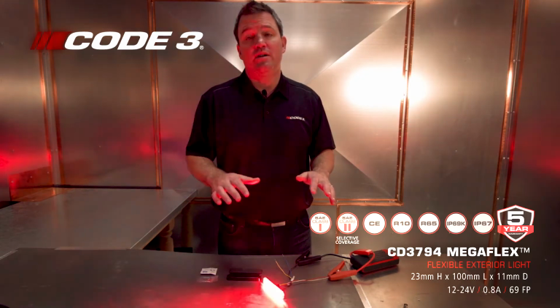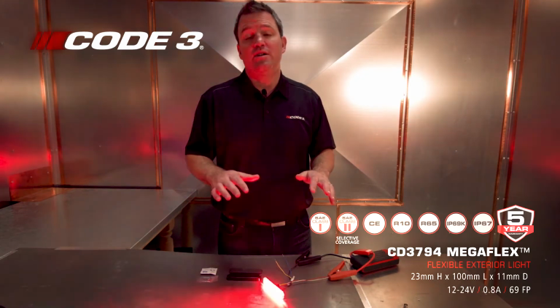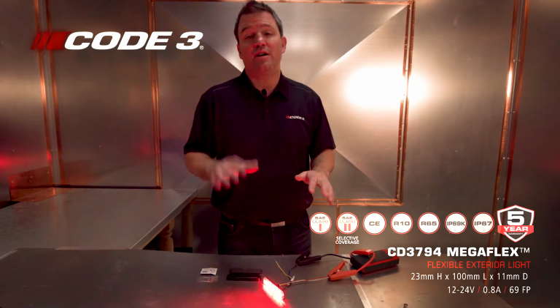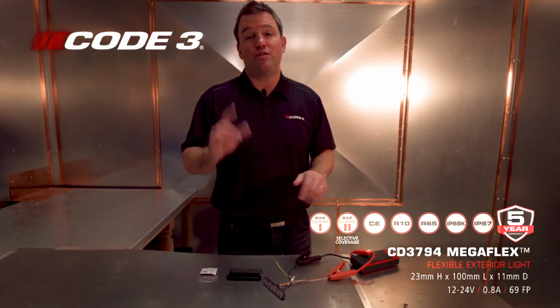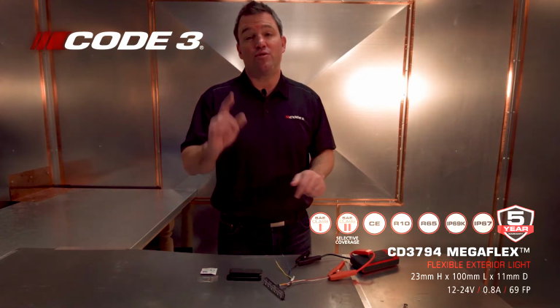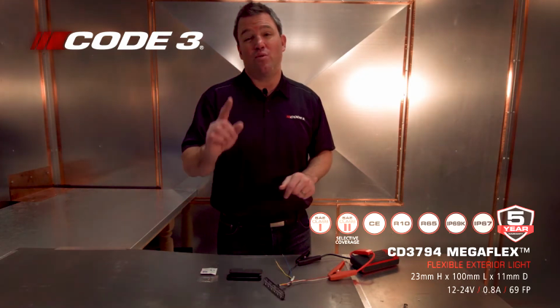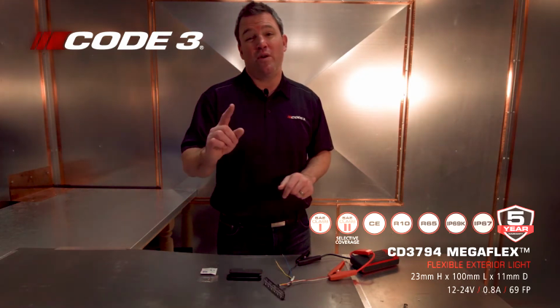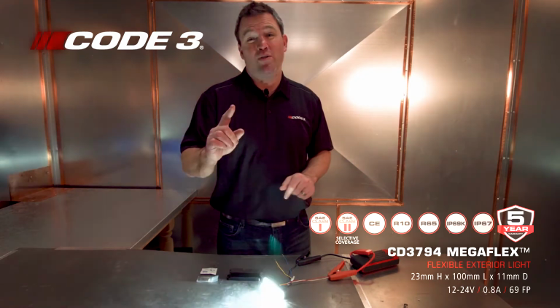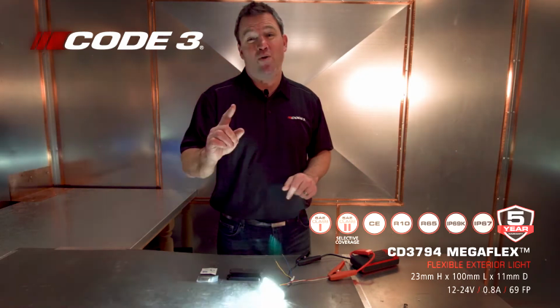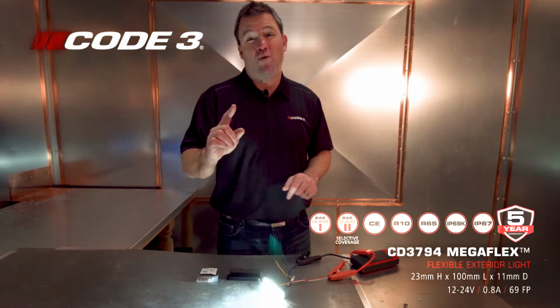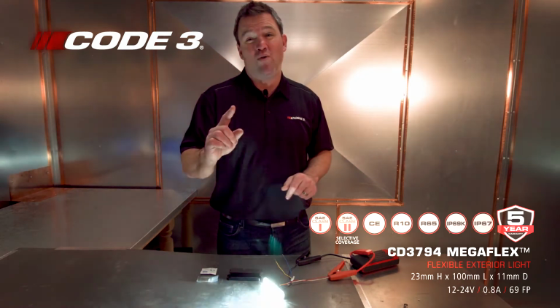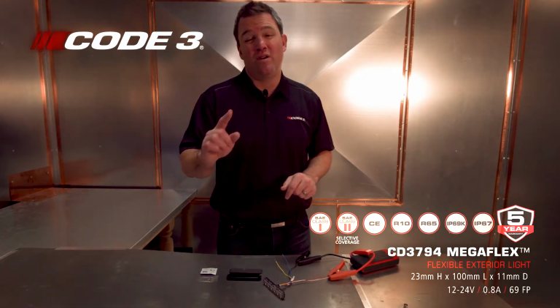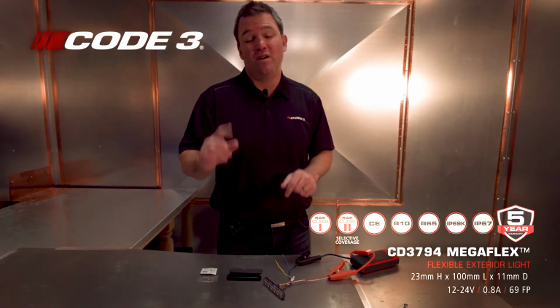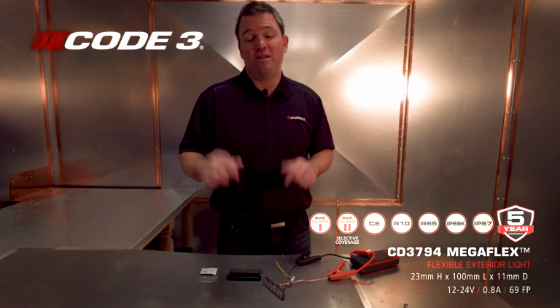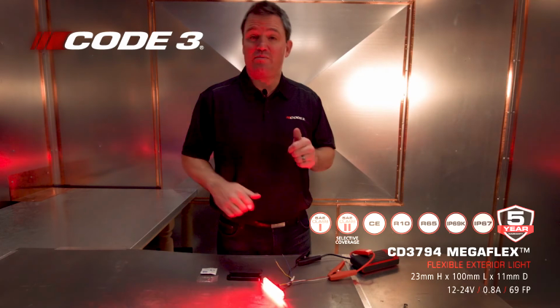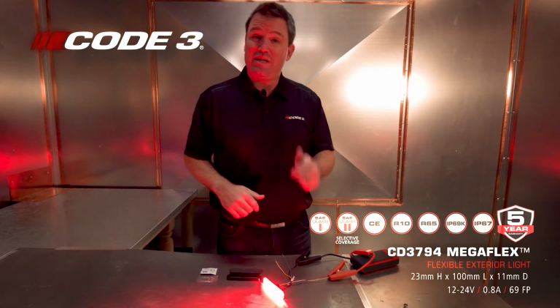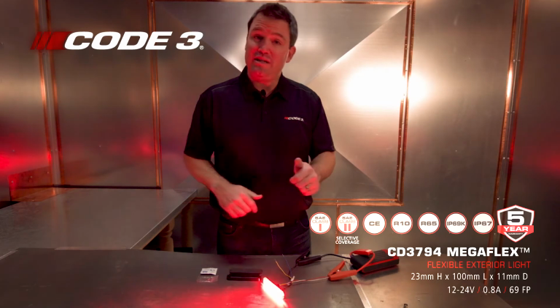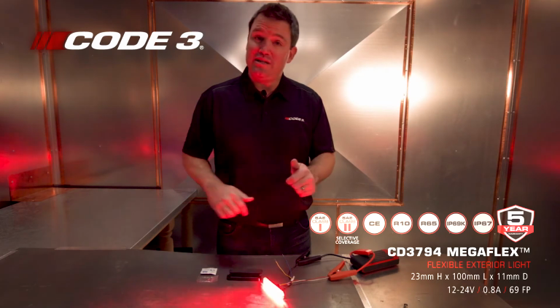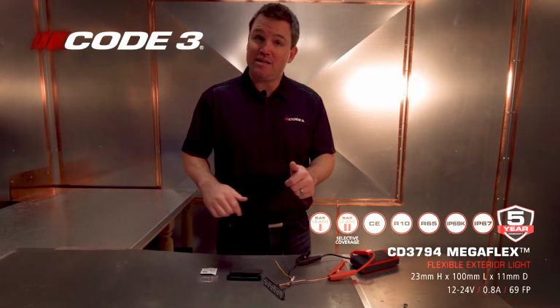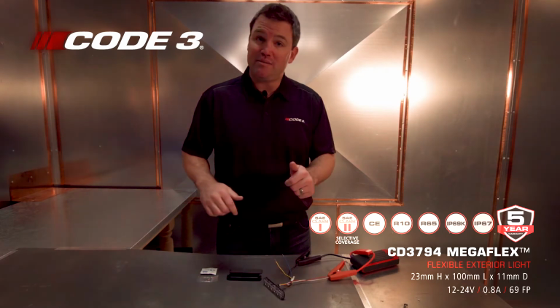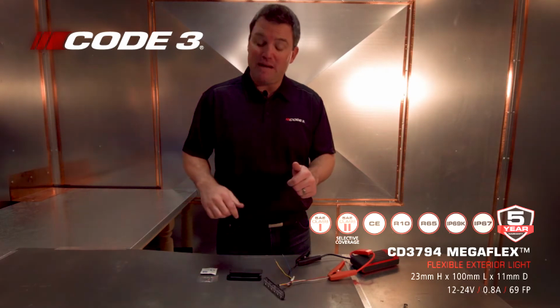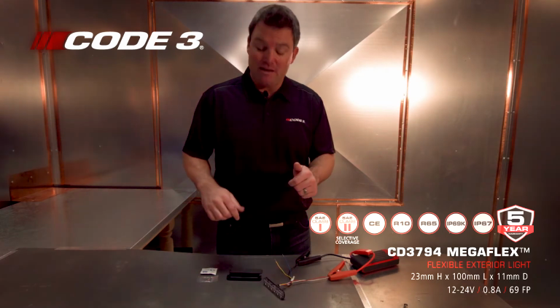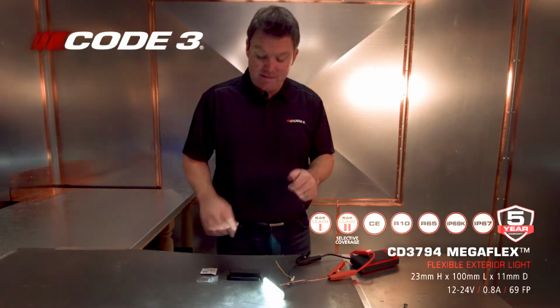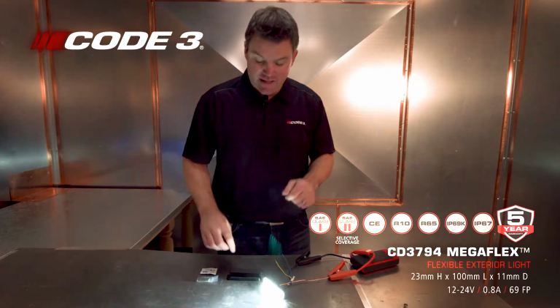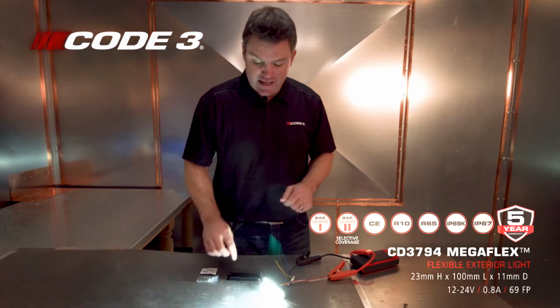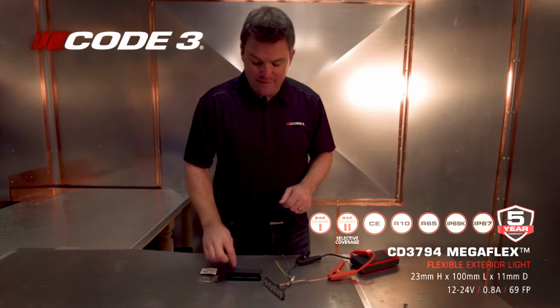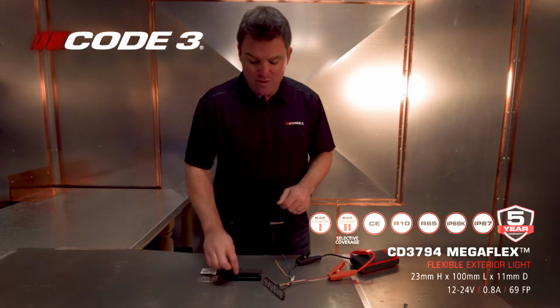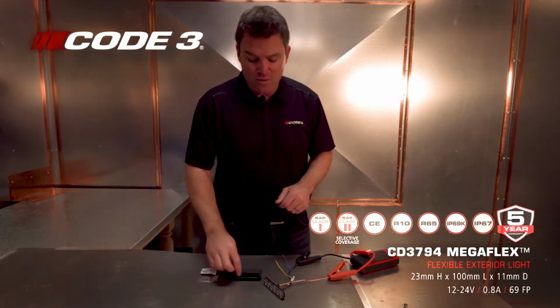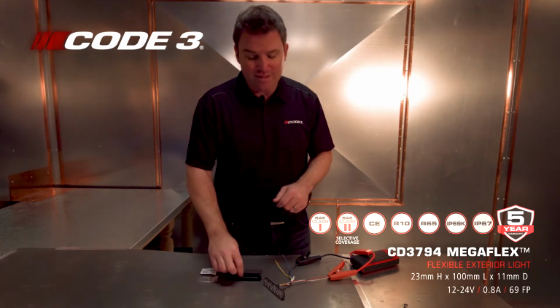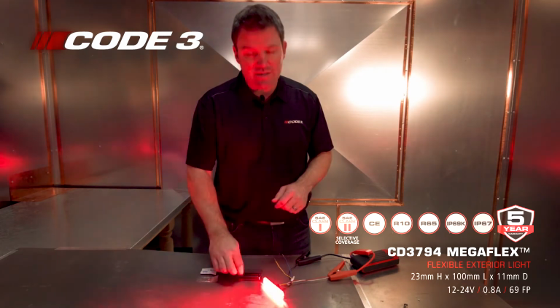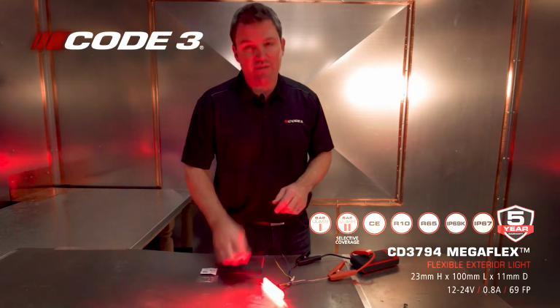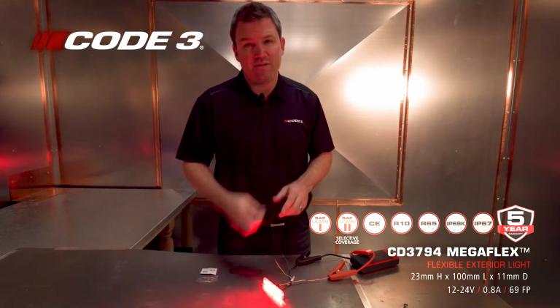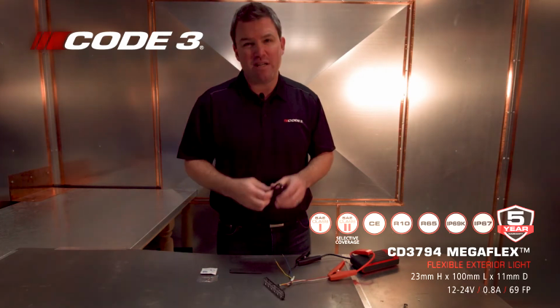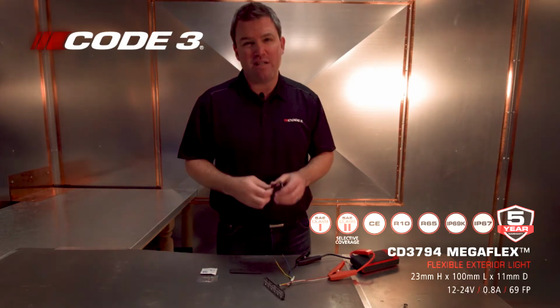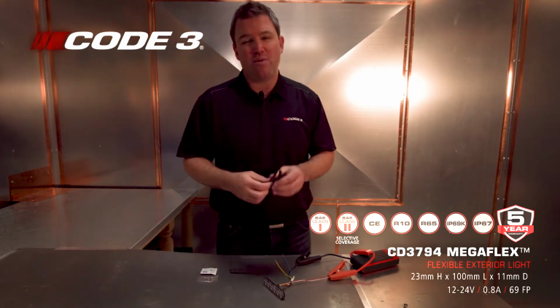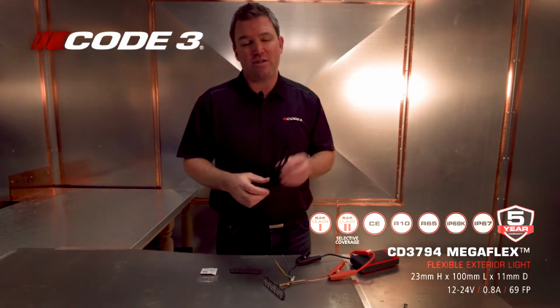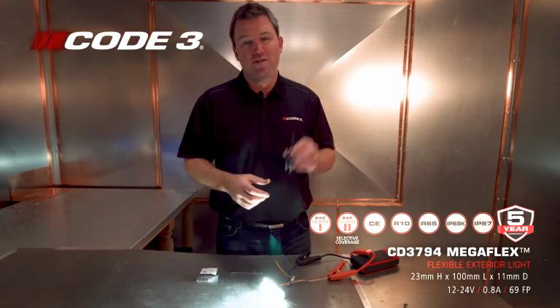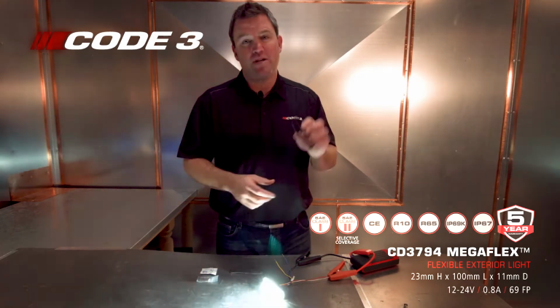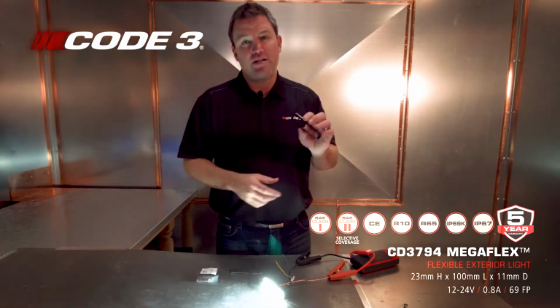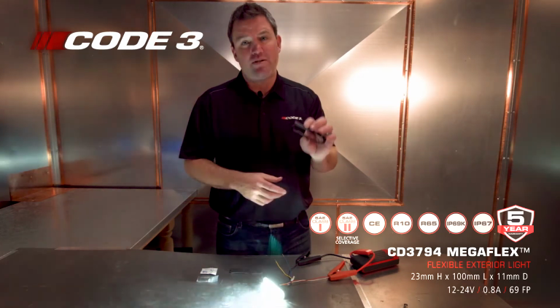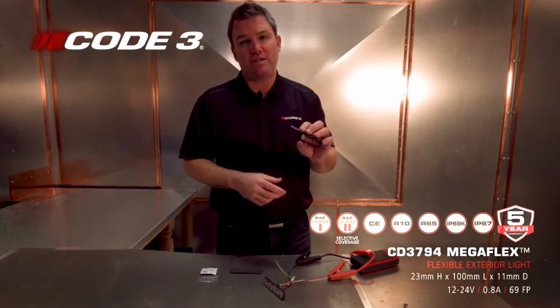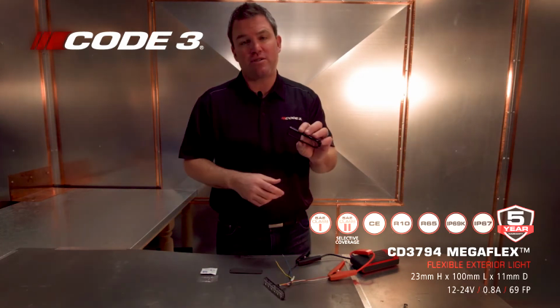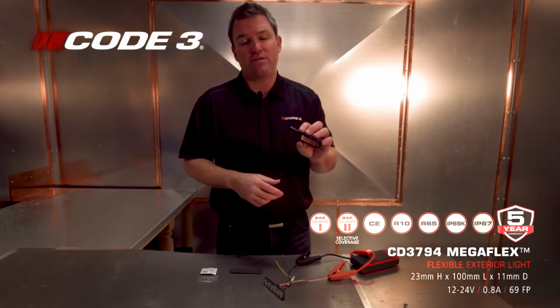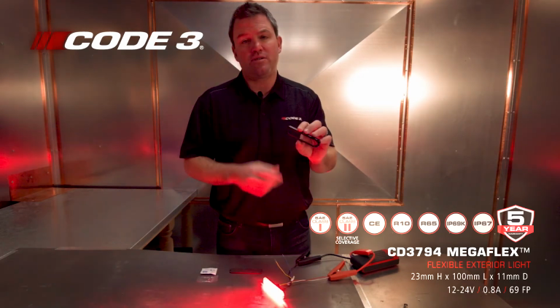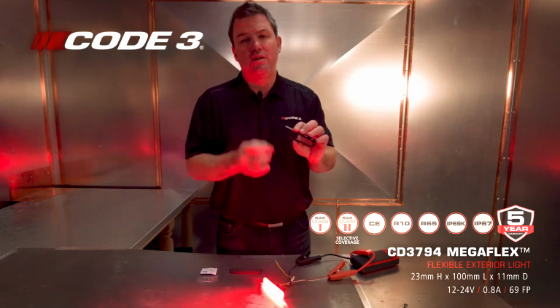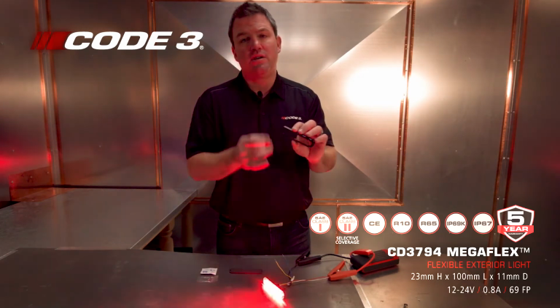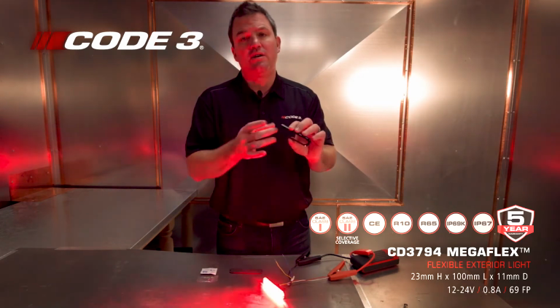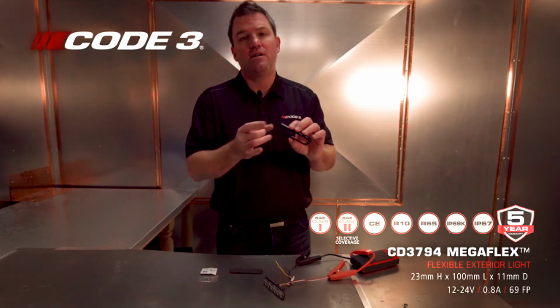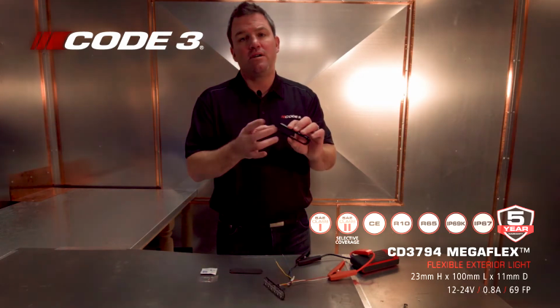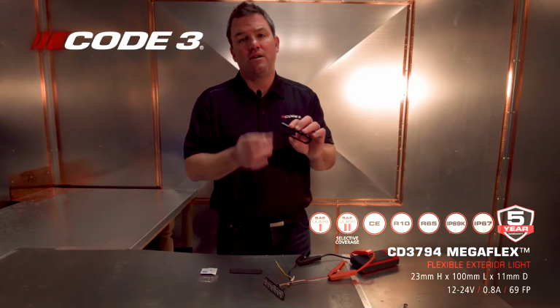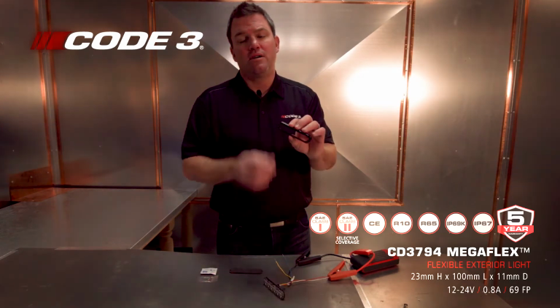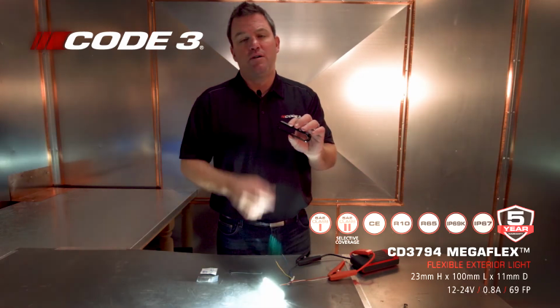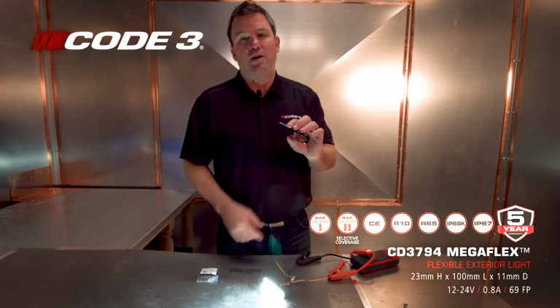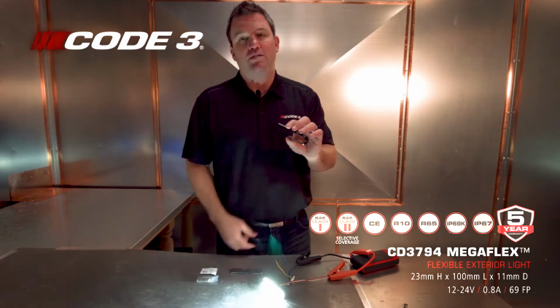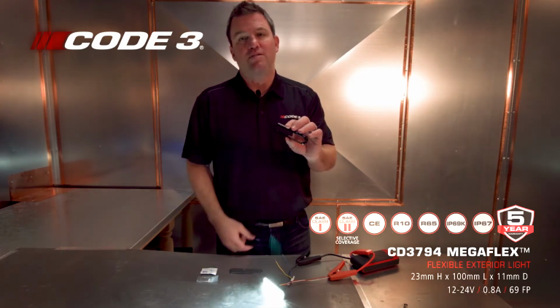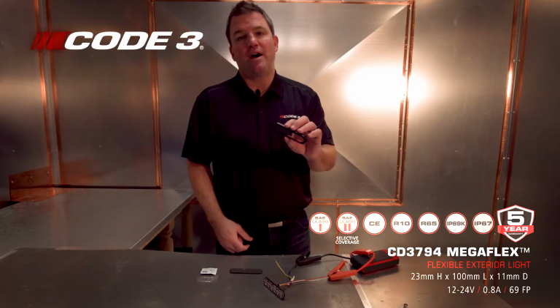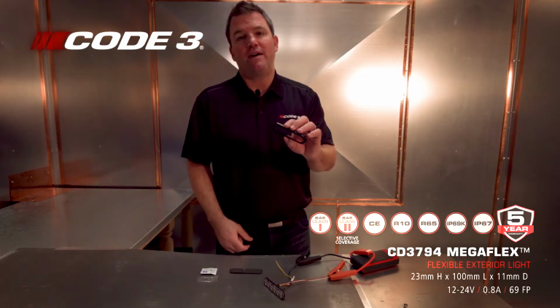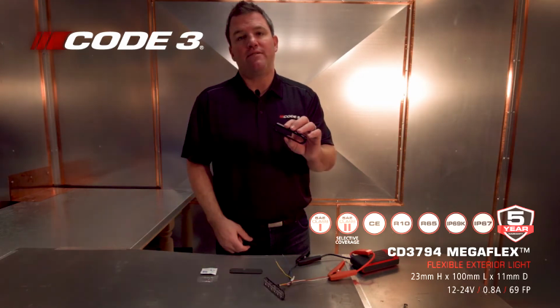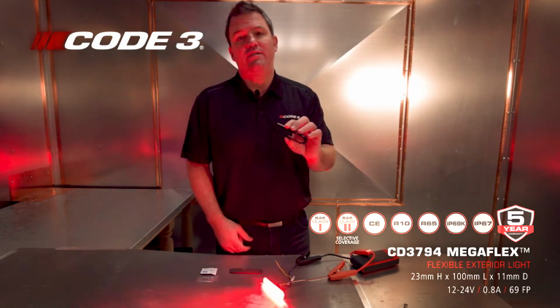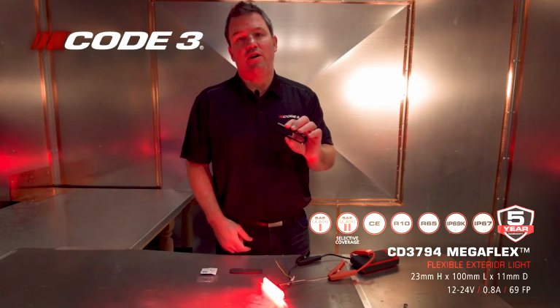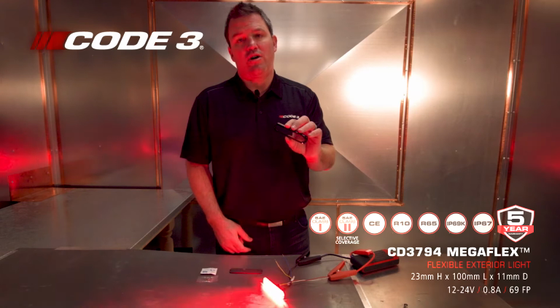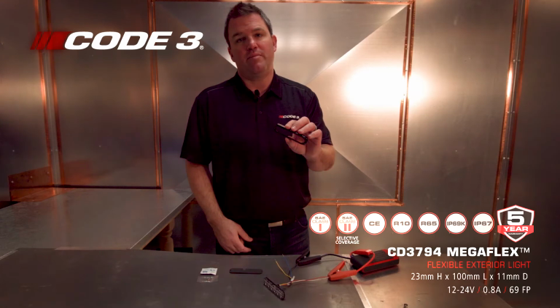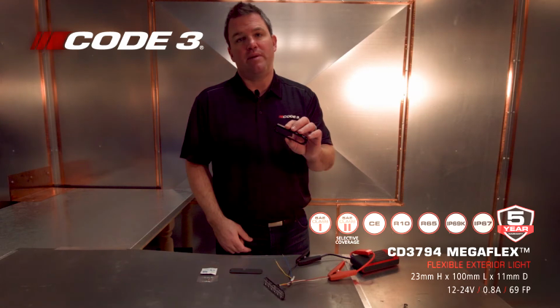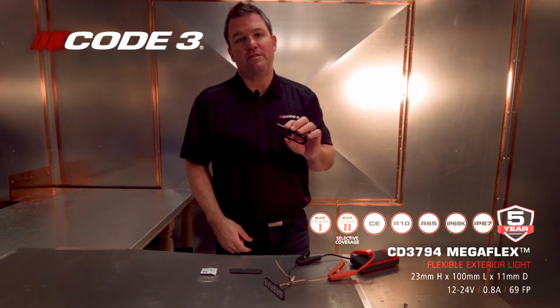You've got to drill one hole, there's a peel-and-stick mount, and if you want a straight directional, we also have a hard bezel.